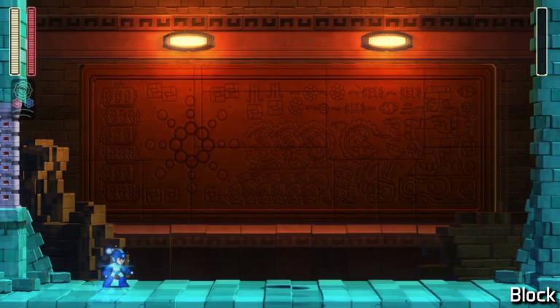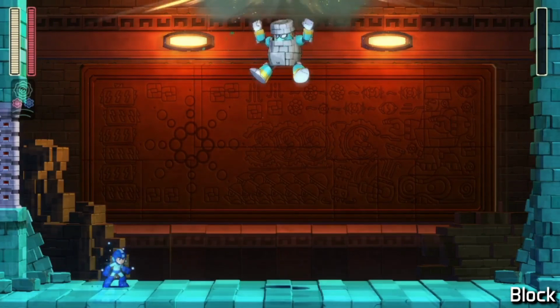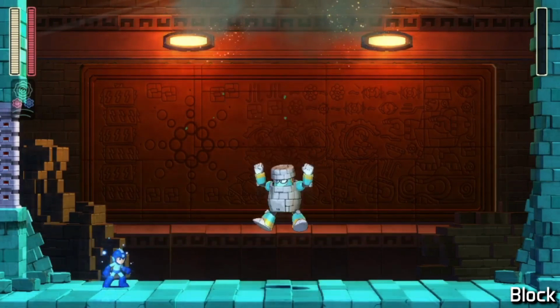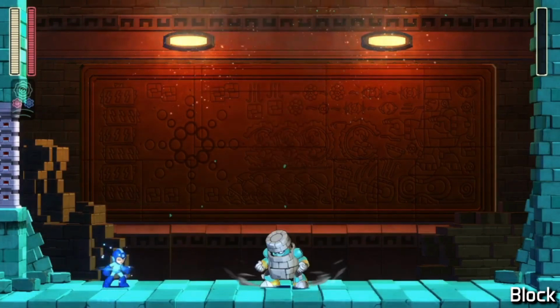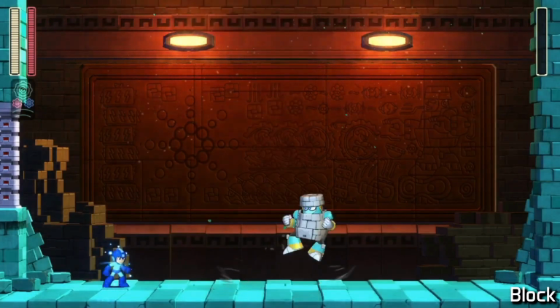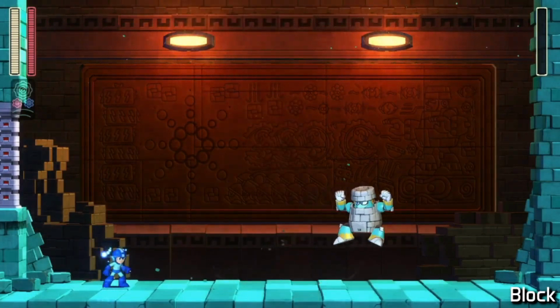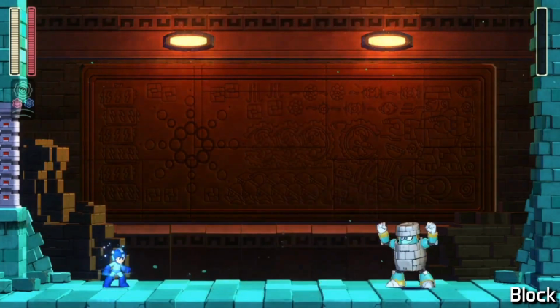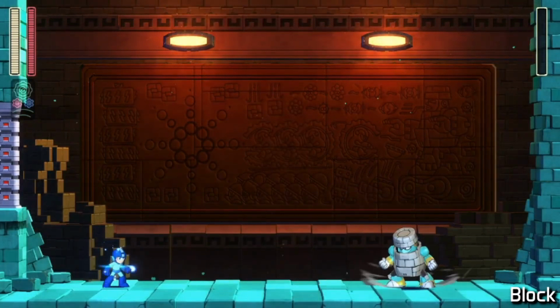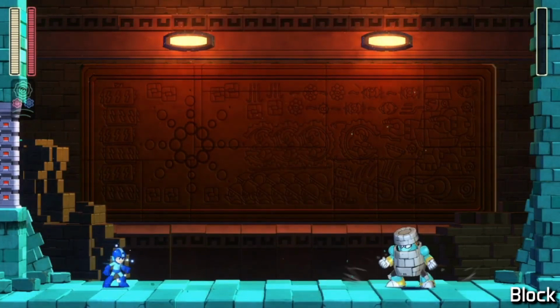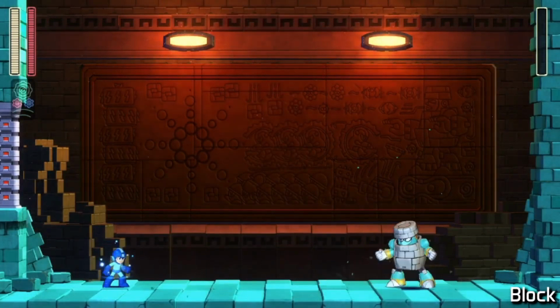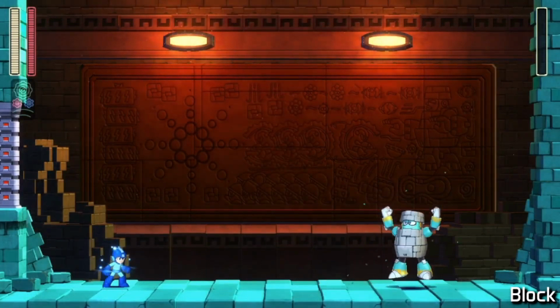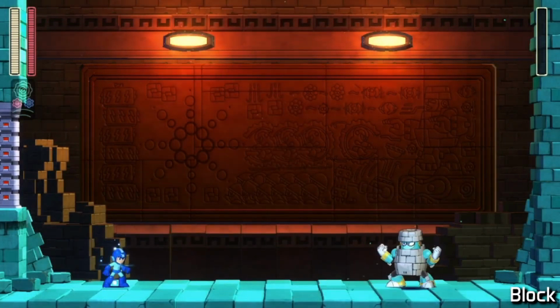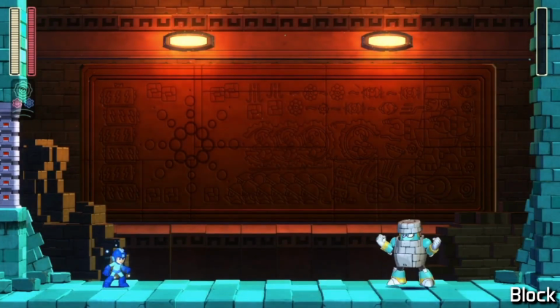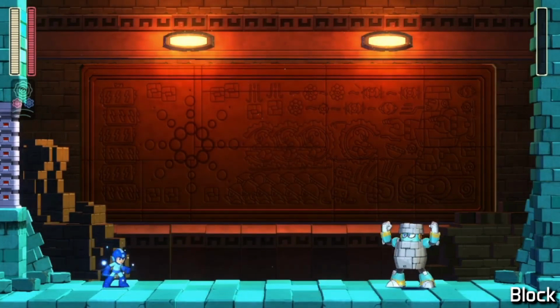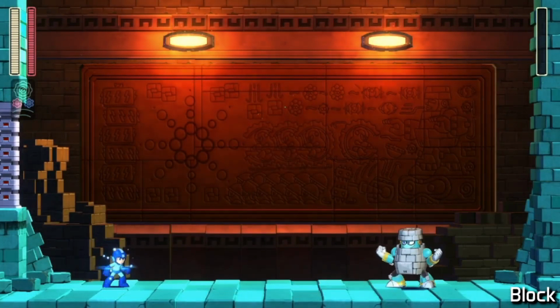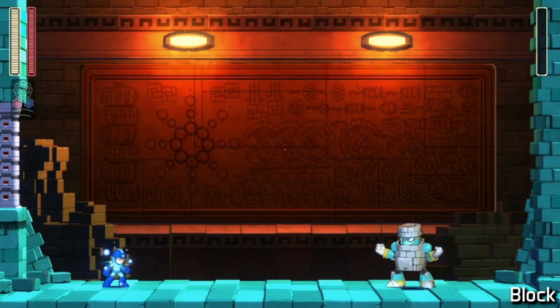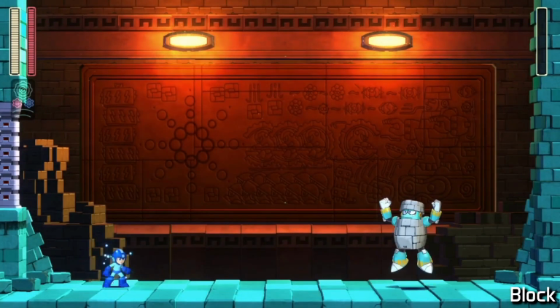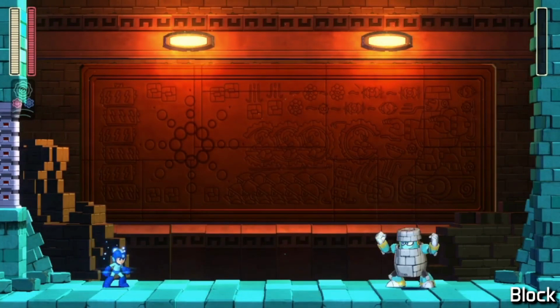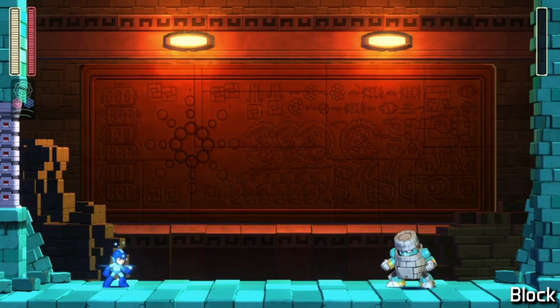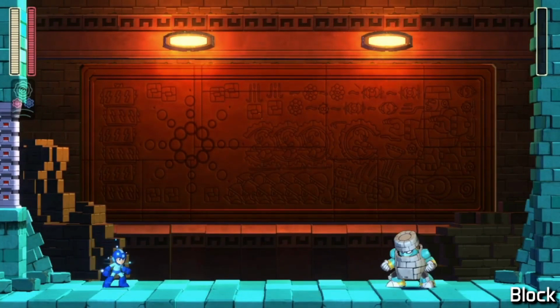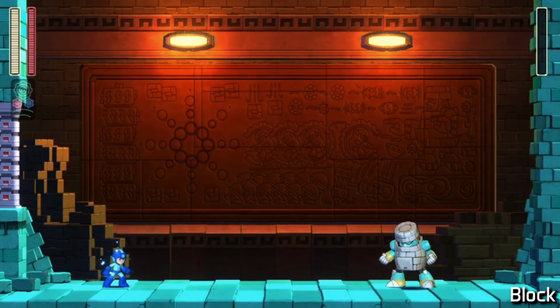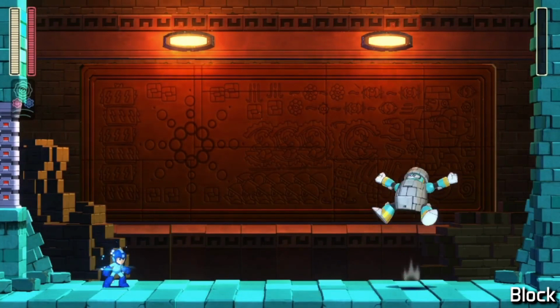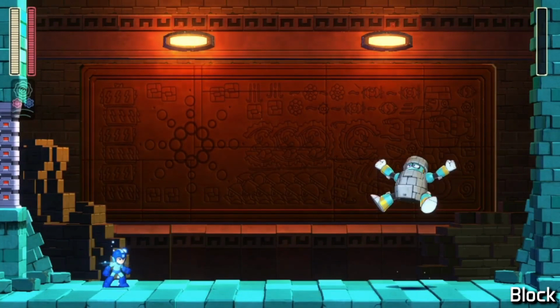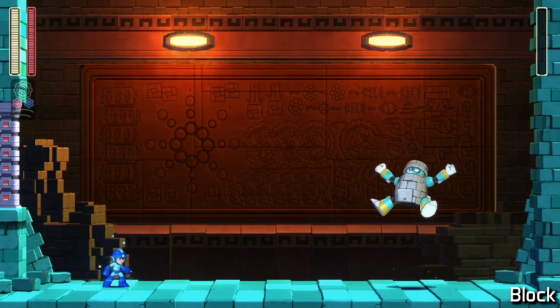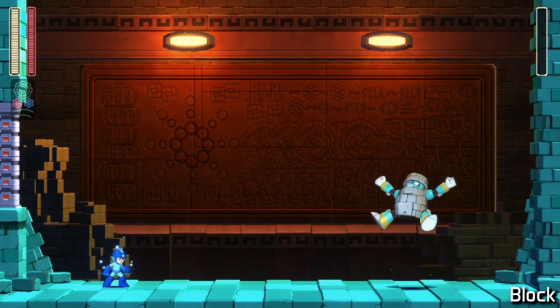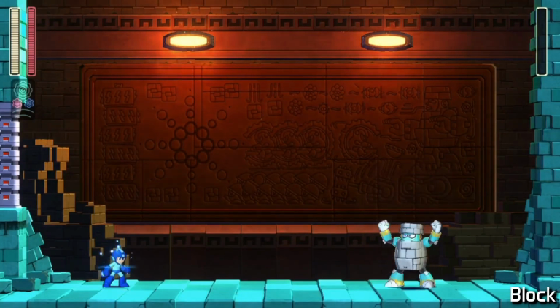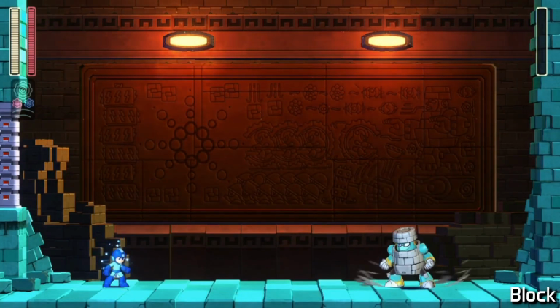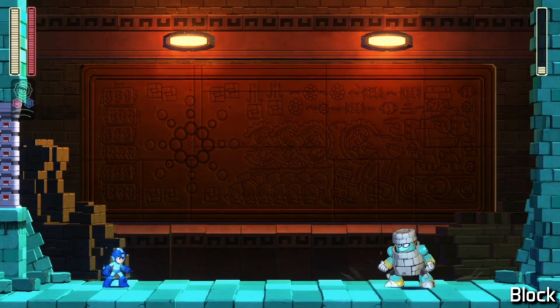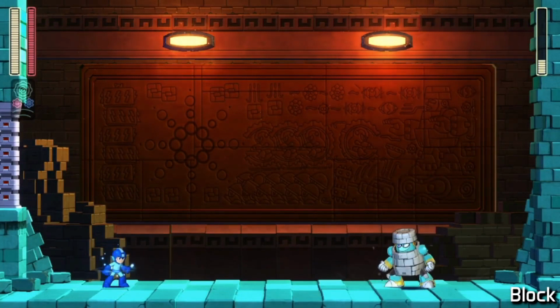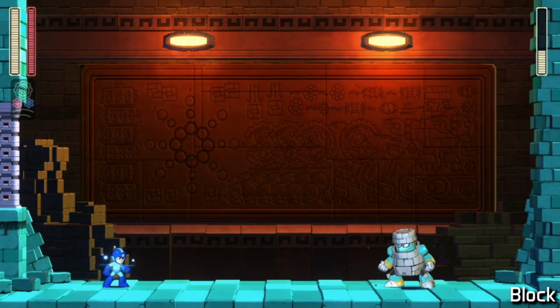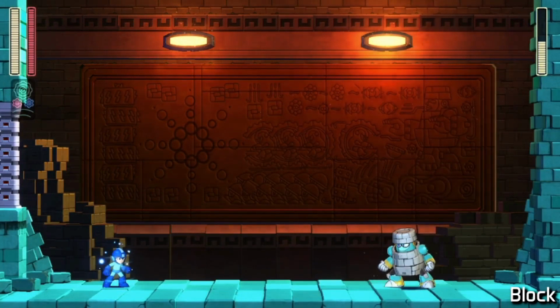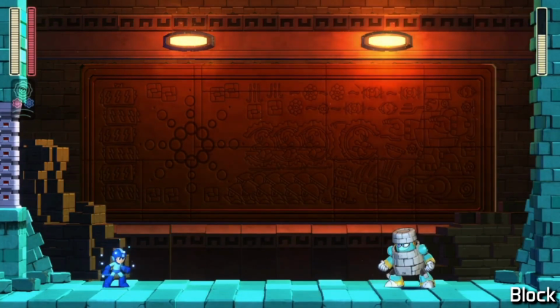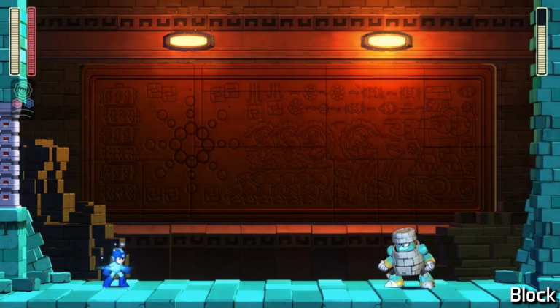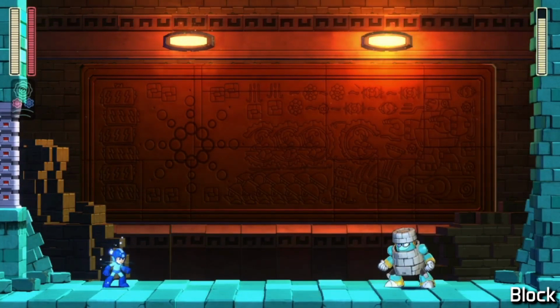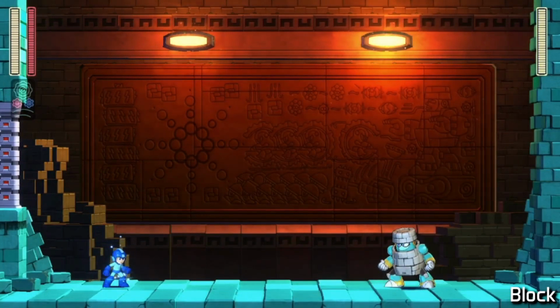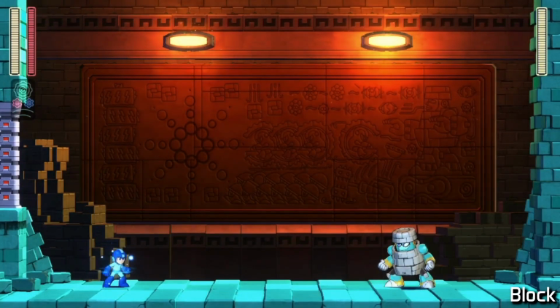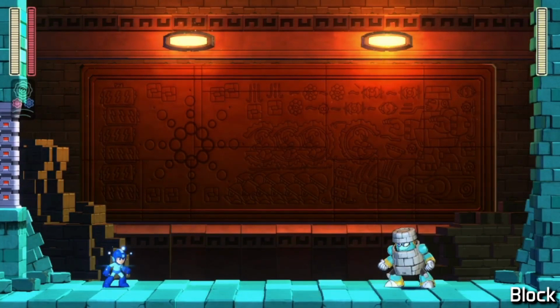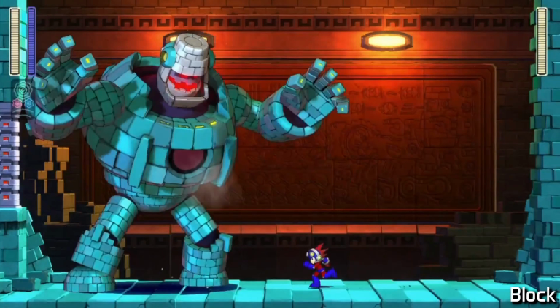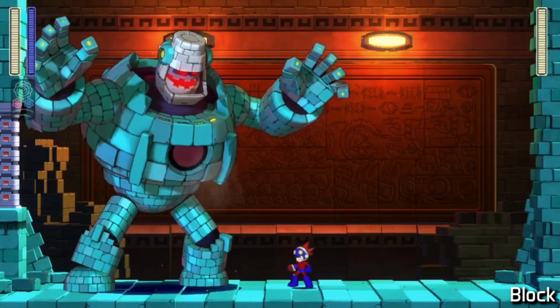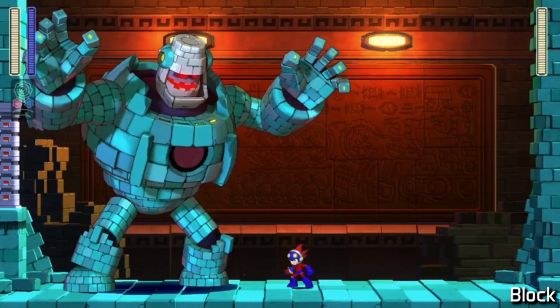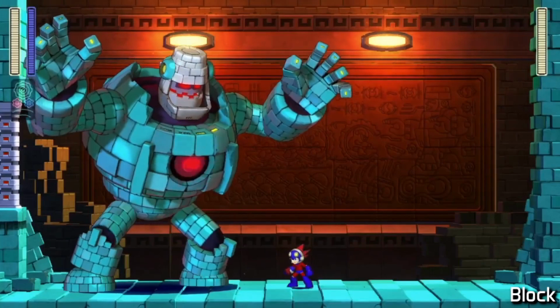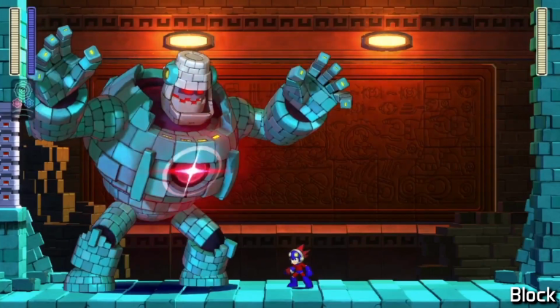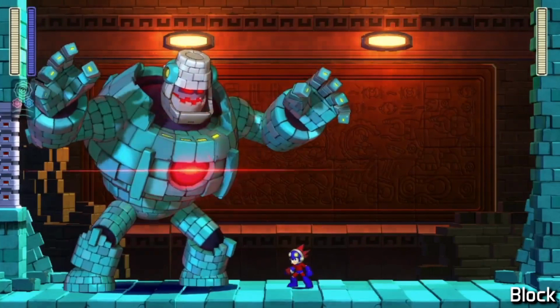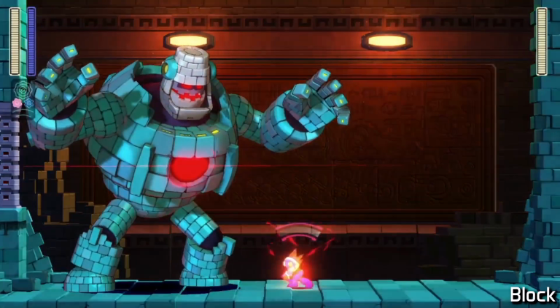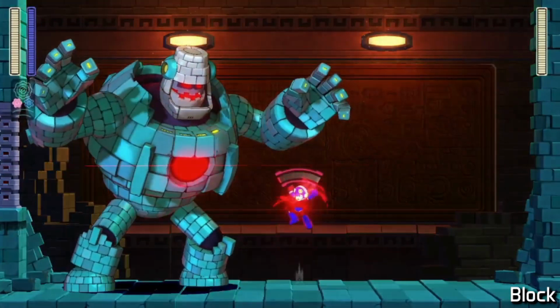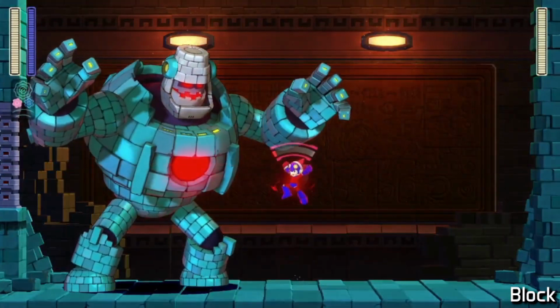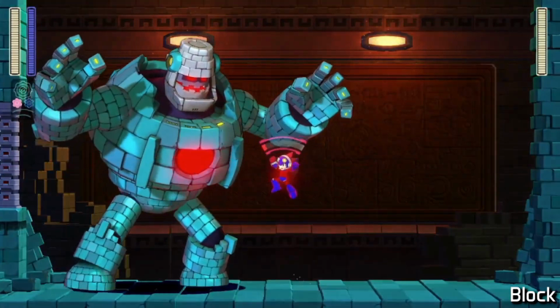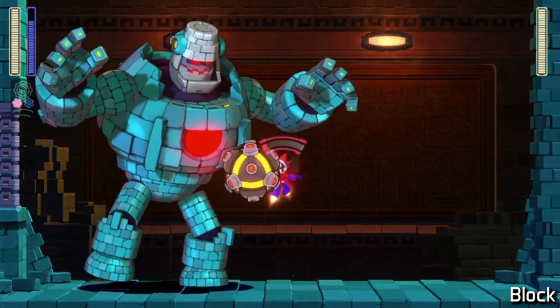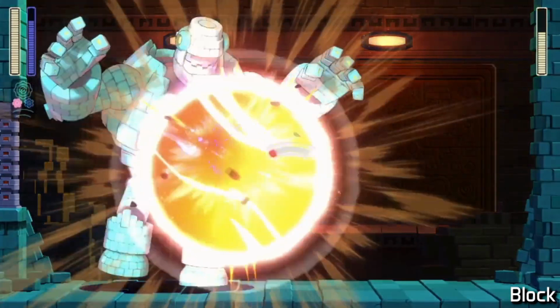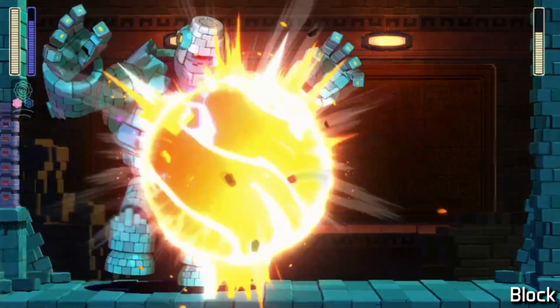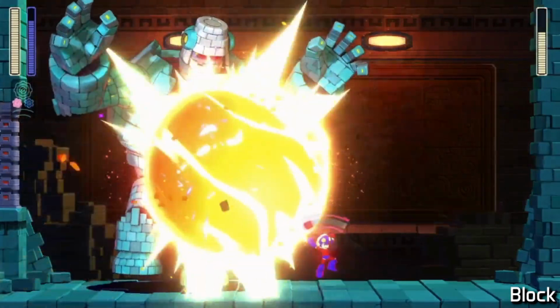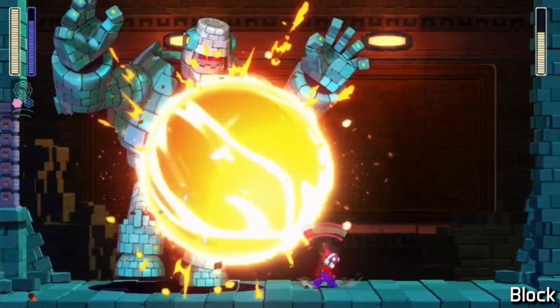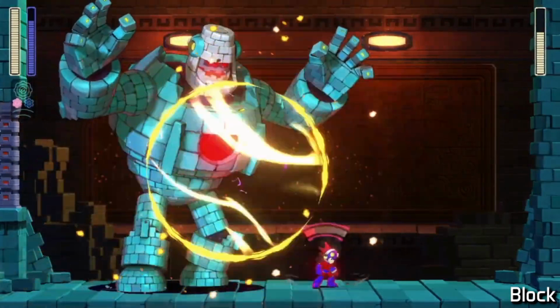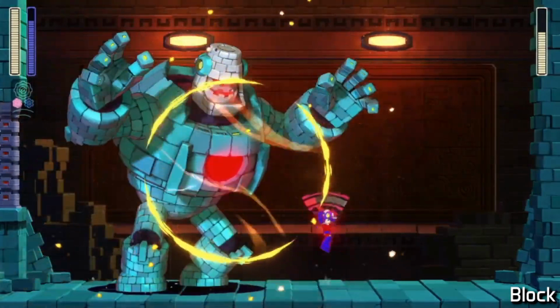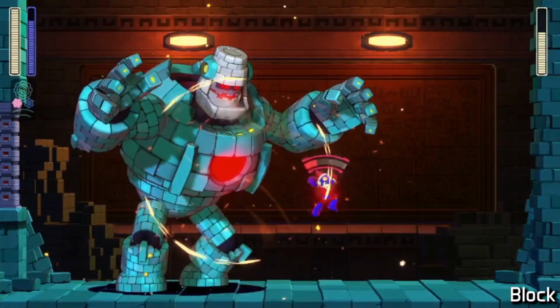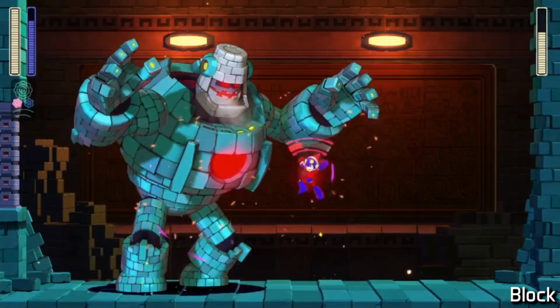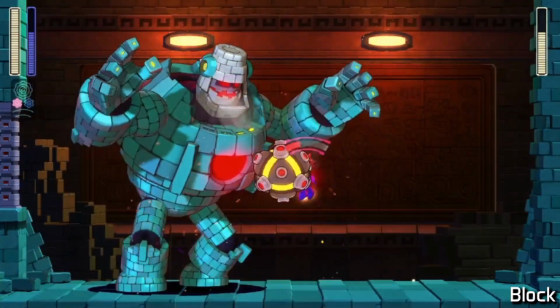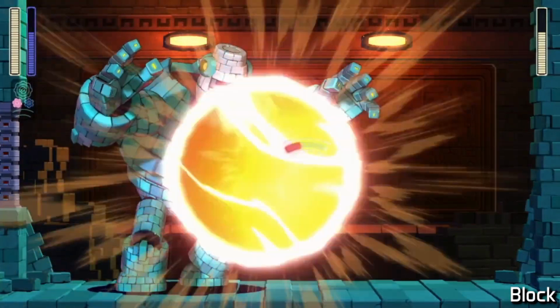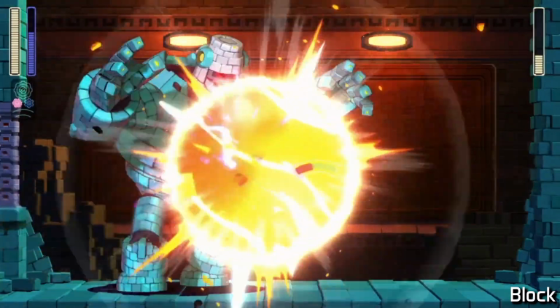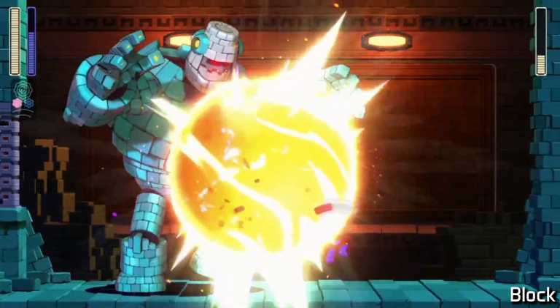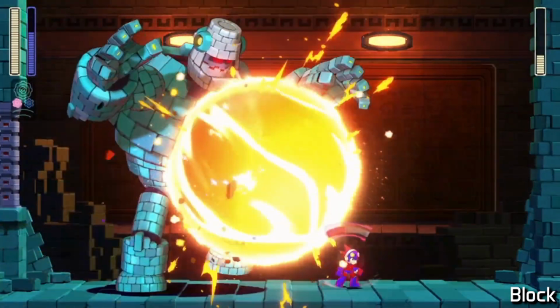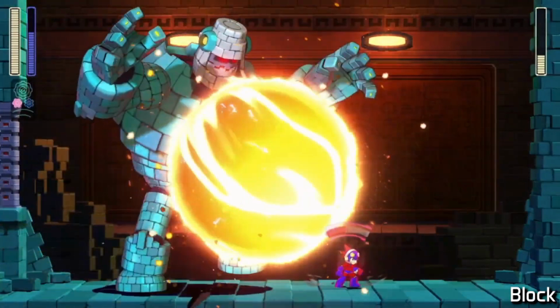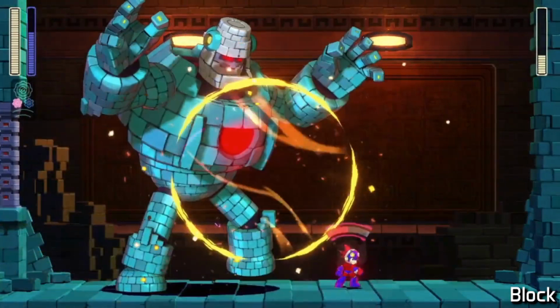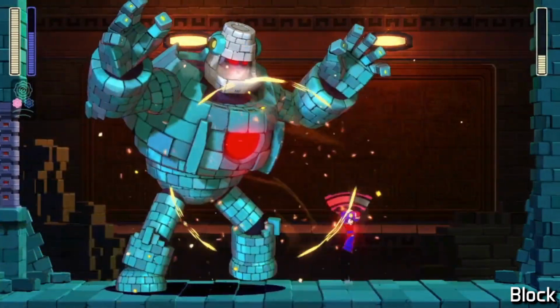I thought long about where W tanks were most useful, and because weapon energy is refilled between the Wily stages, I felt they were most useful in the longer Robot Master stages like this one. Block Man is the same fight every time — deal some damage, trigger his Power Gear phase, then well-timed Power Chain Blasts cleave through his health.